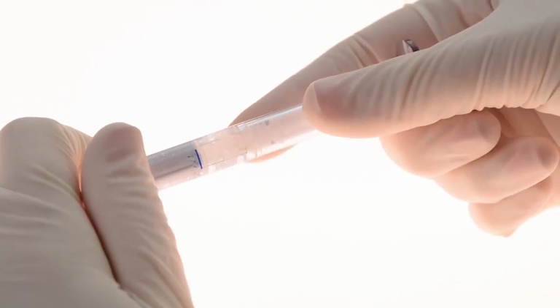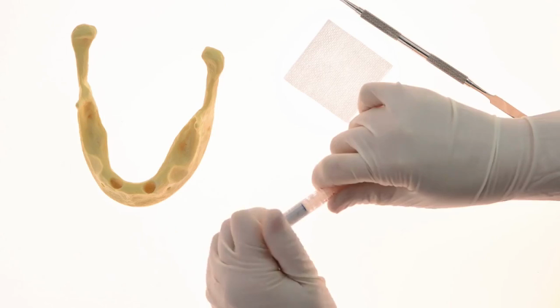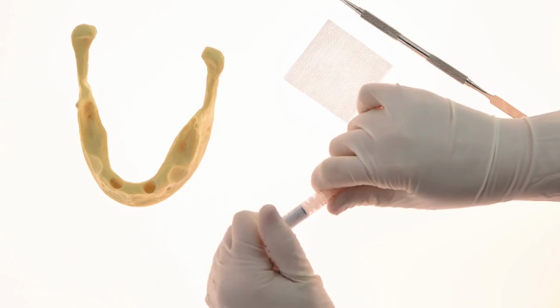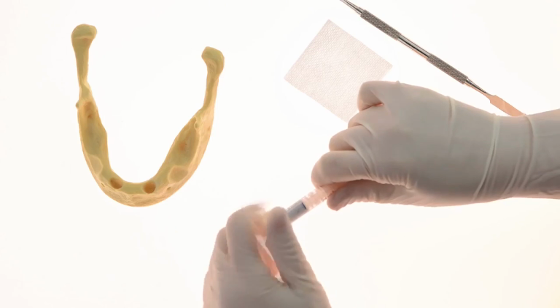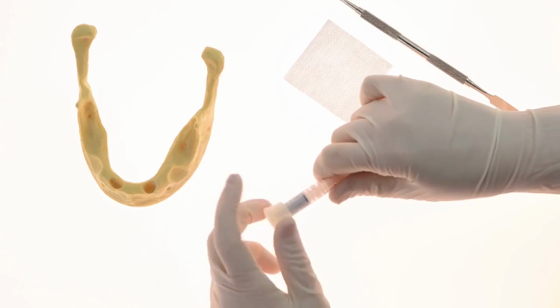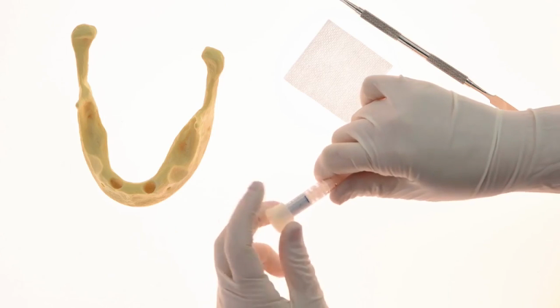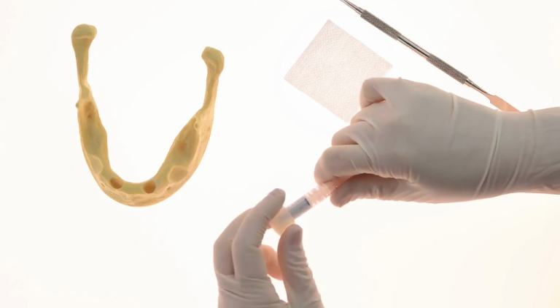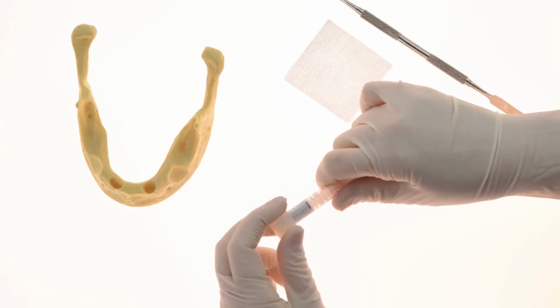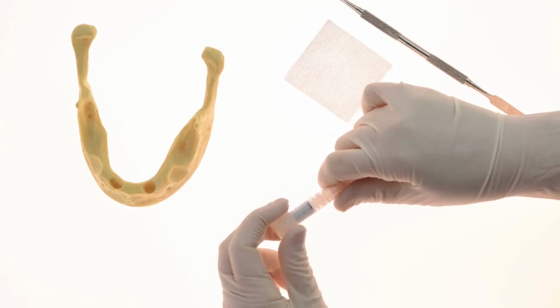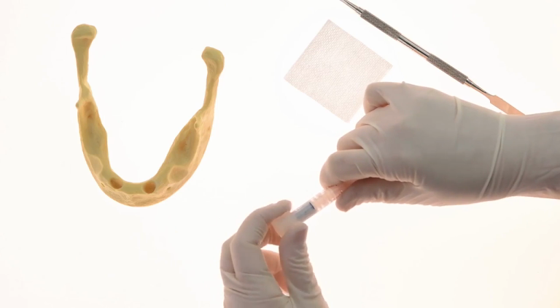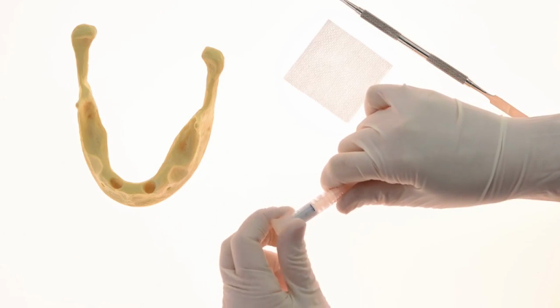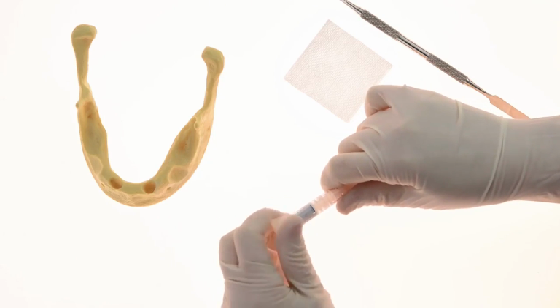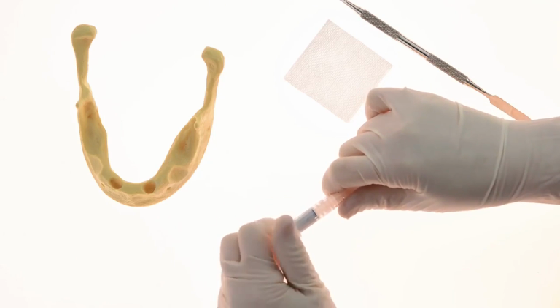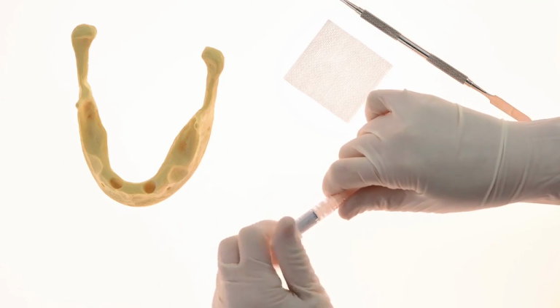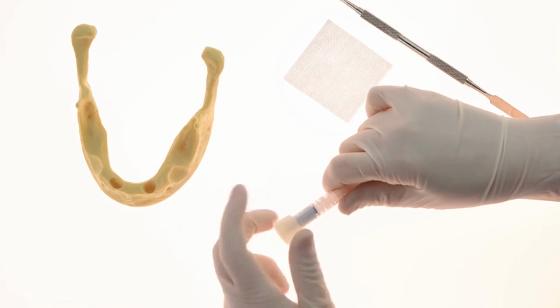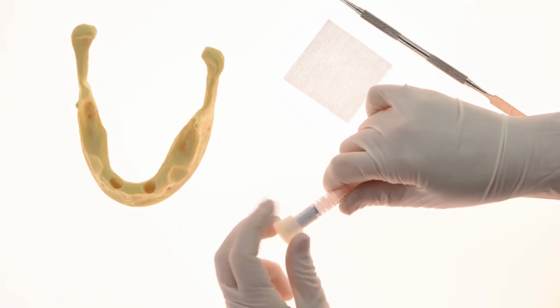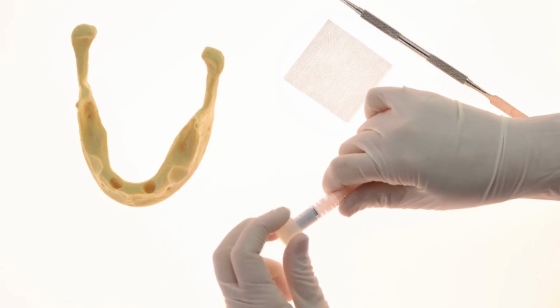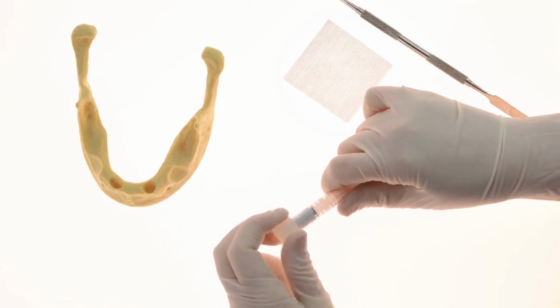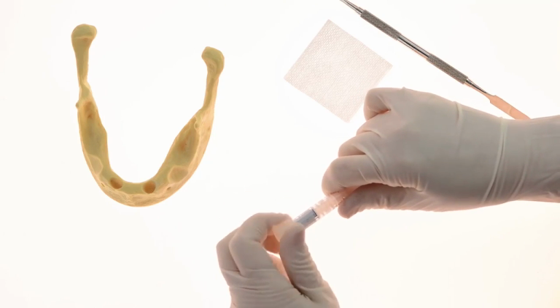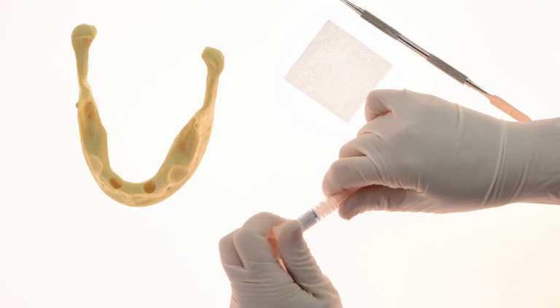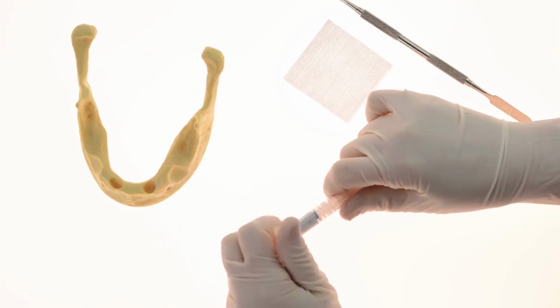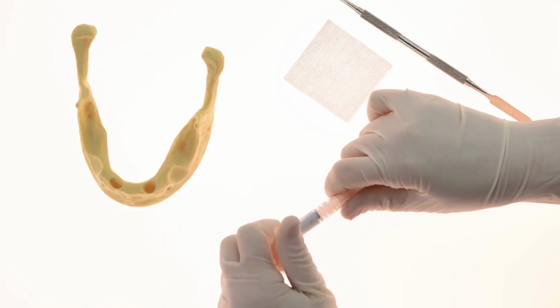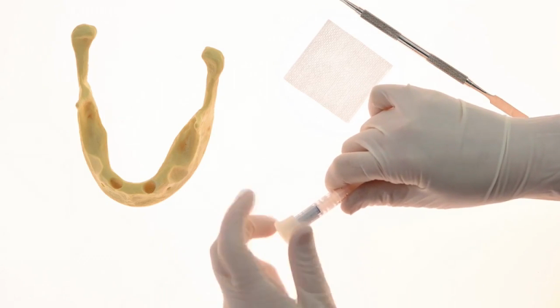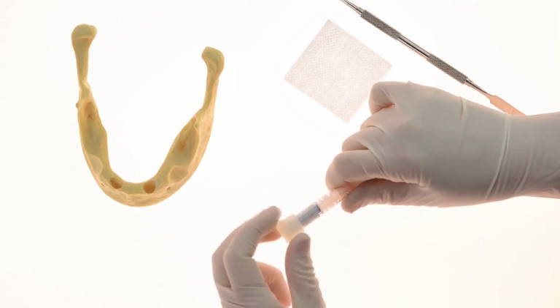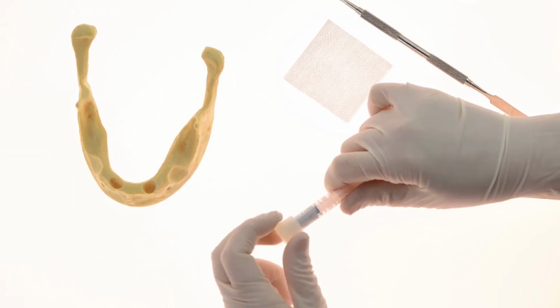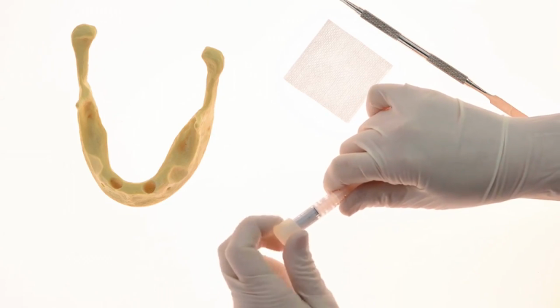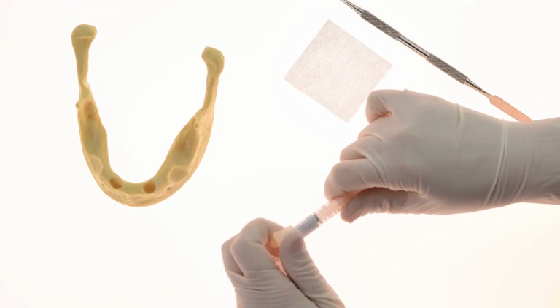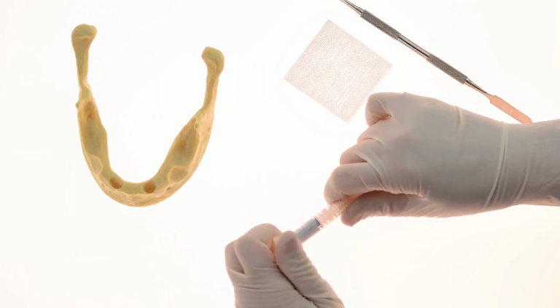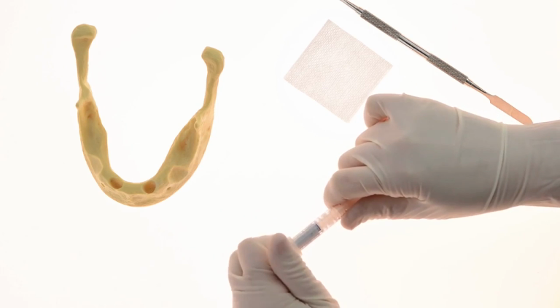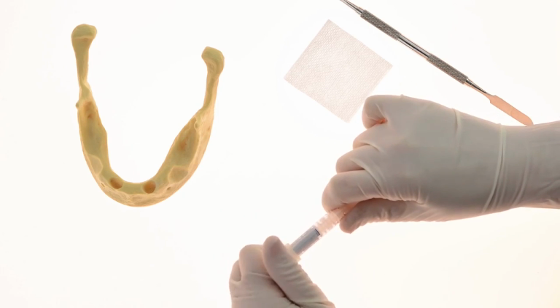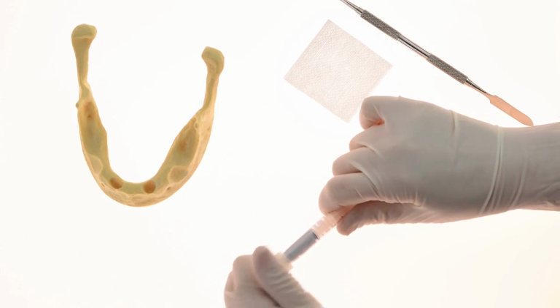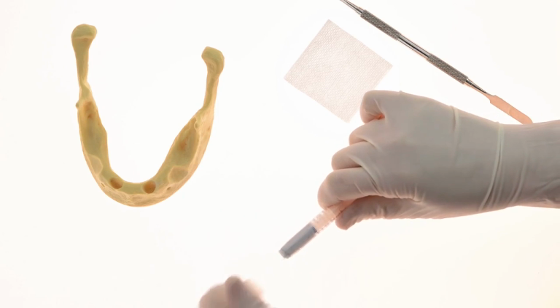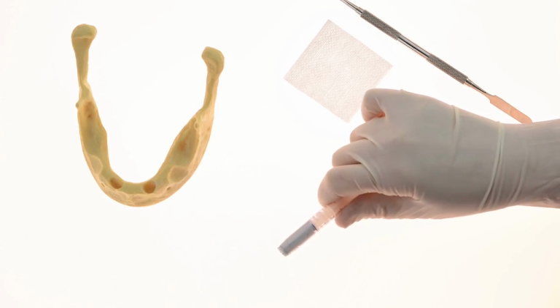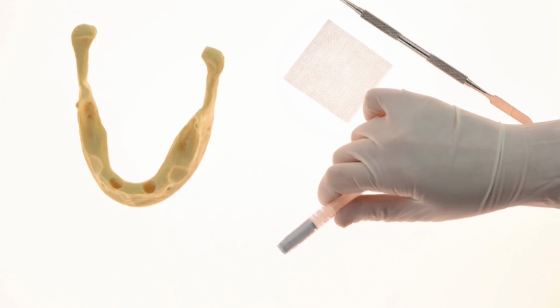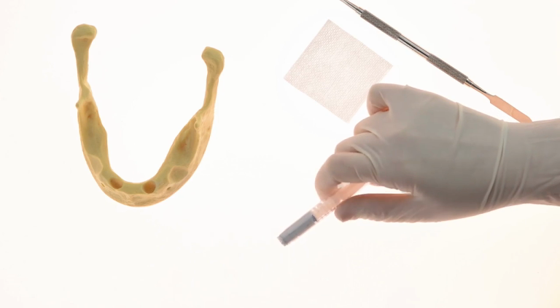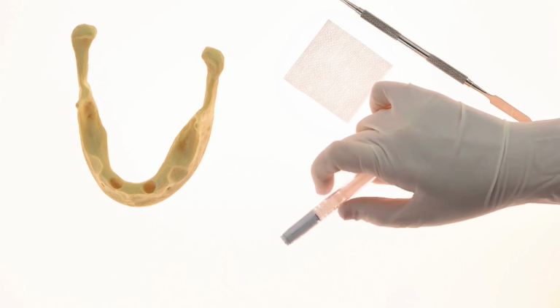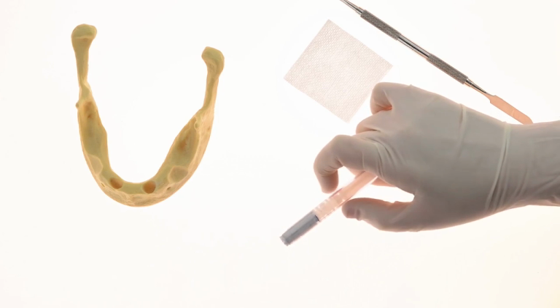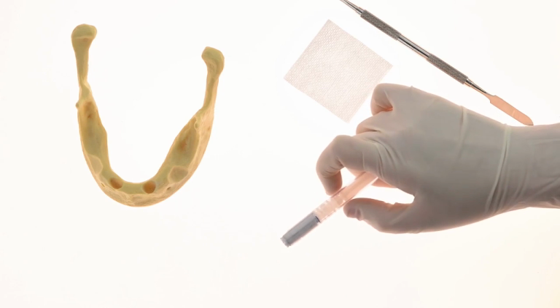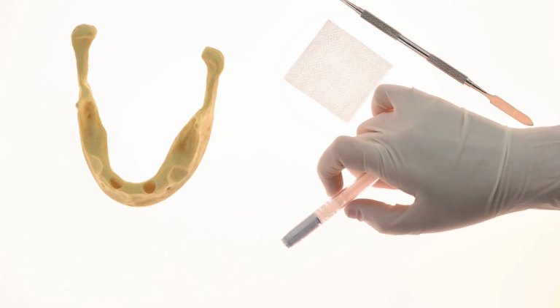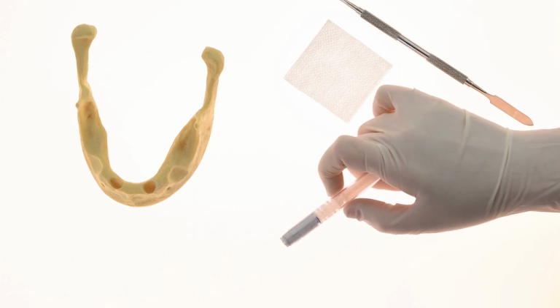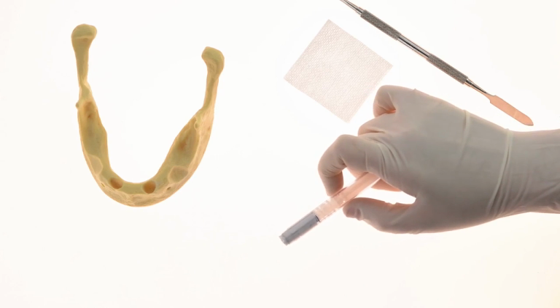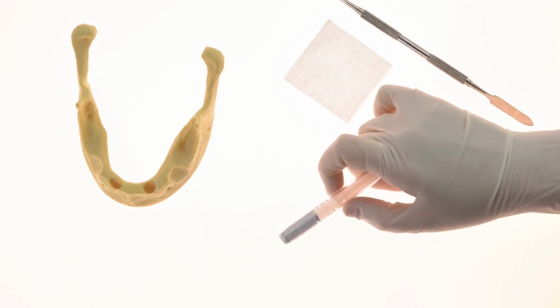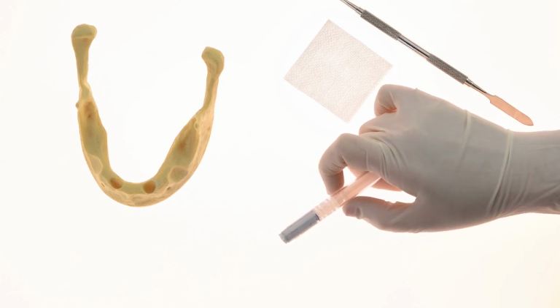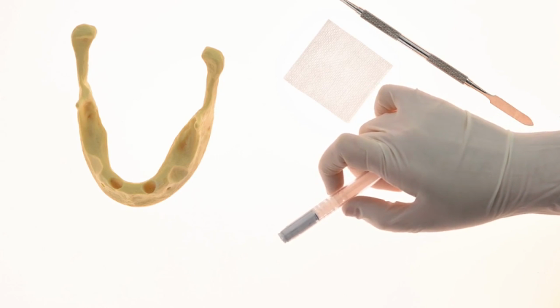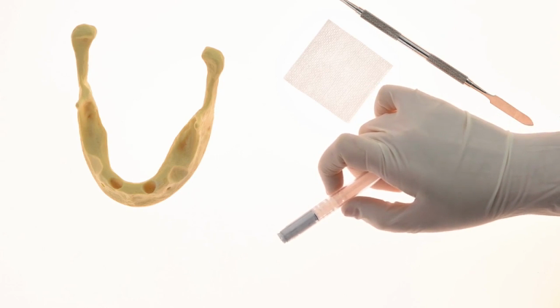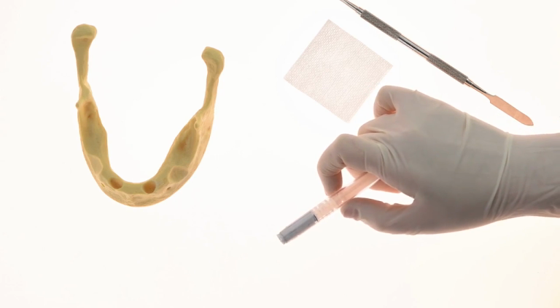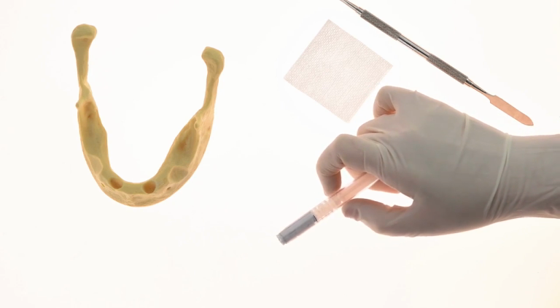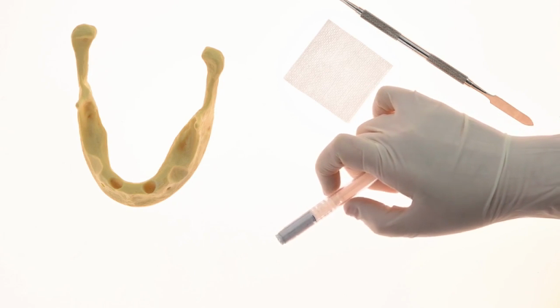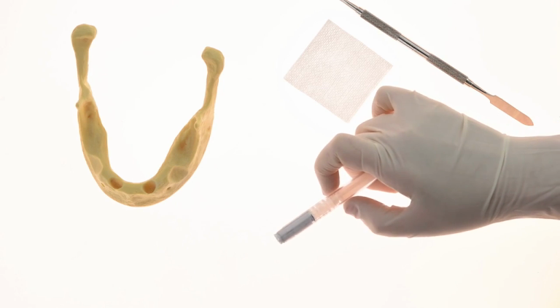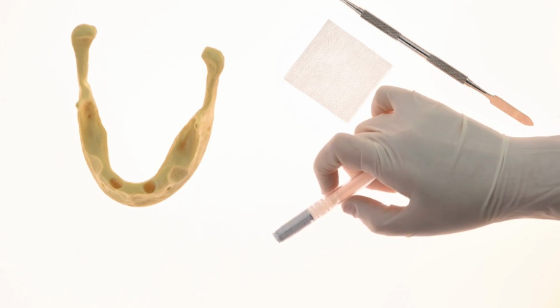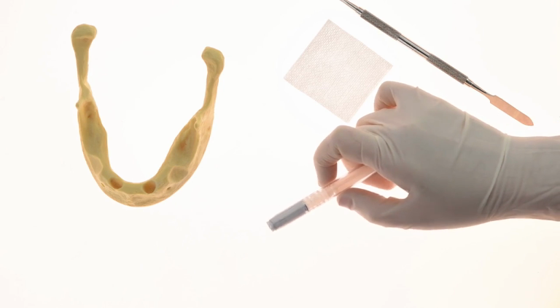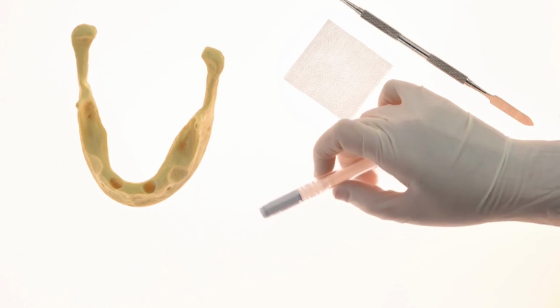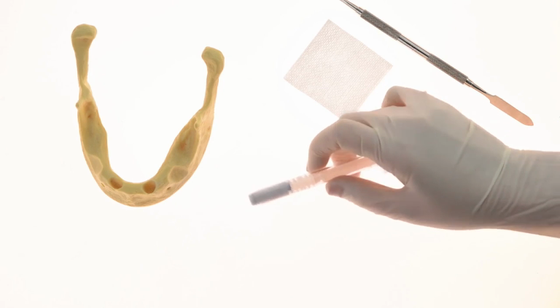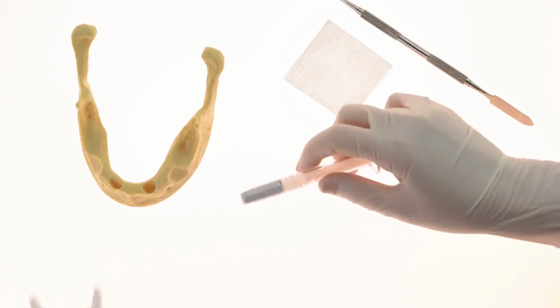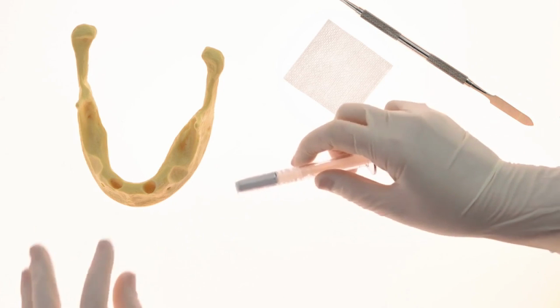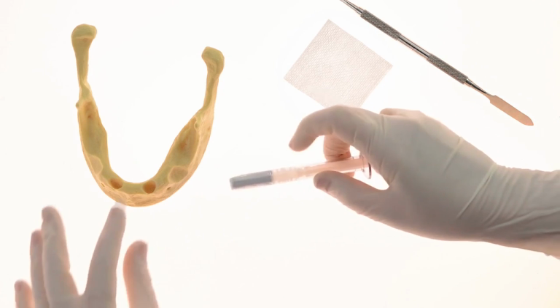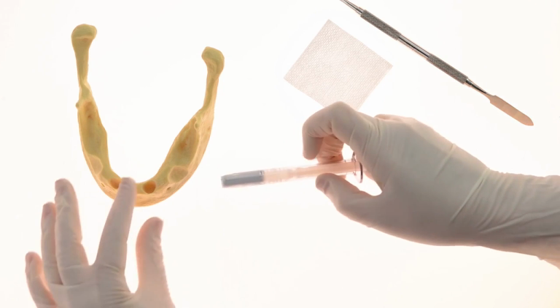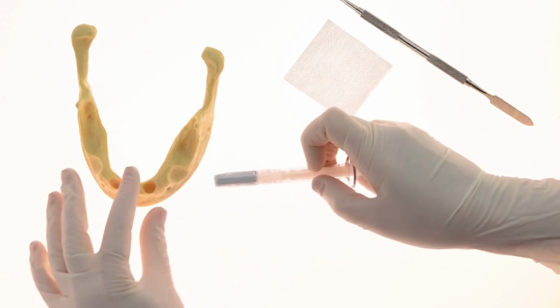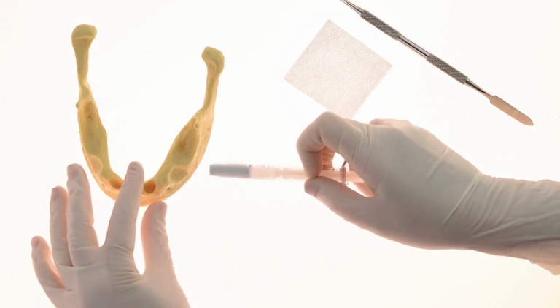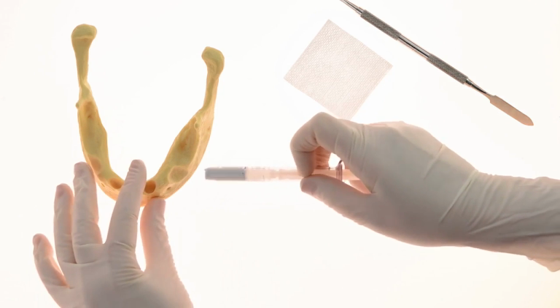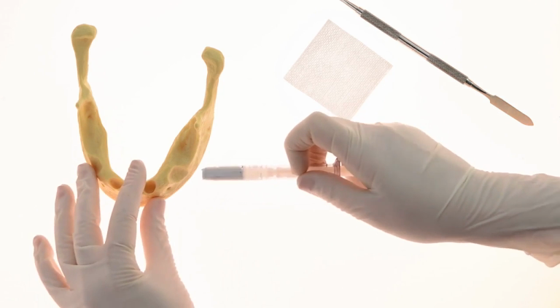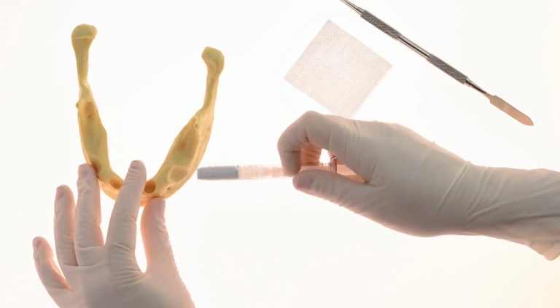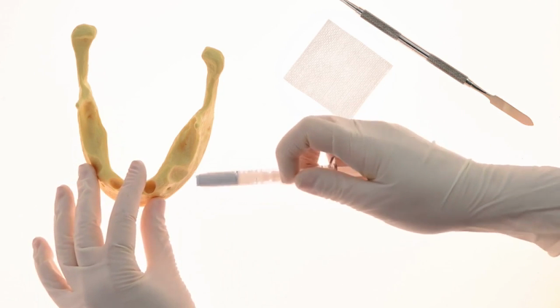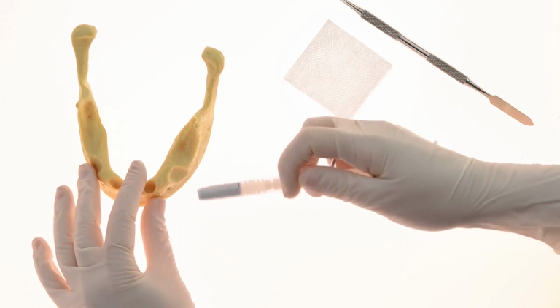Remove the cap by twisting and pulling it out. The workflow should be consecutive and shouldn't exceed the cement working time.